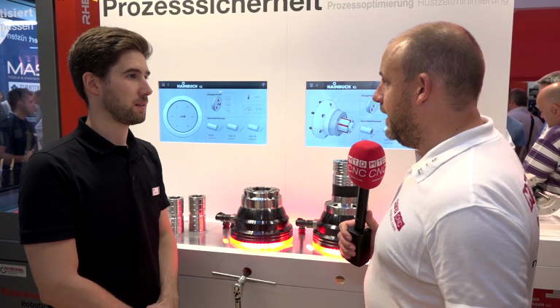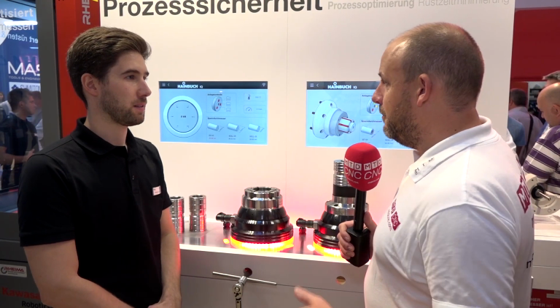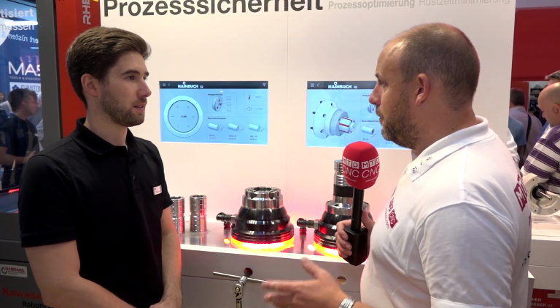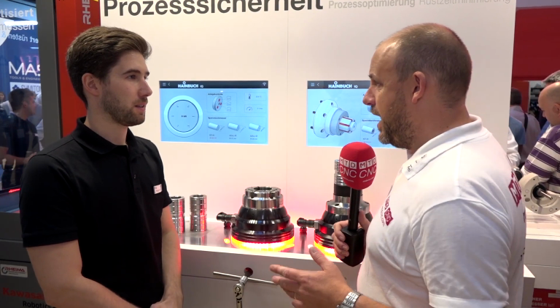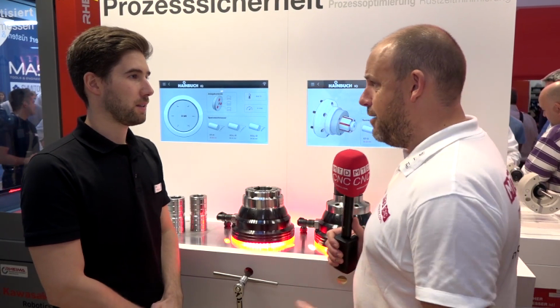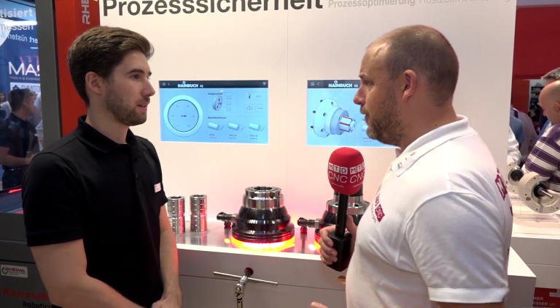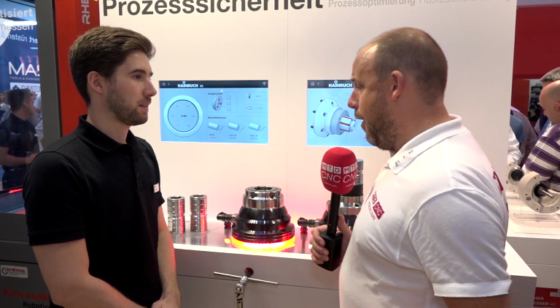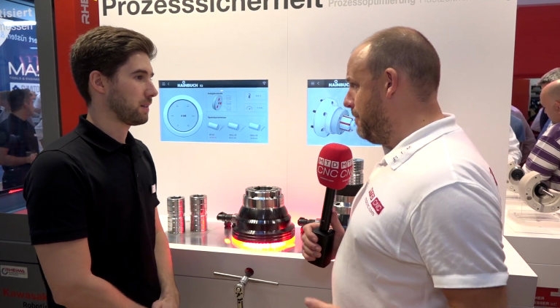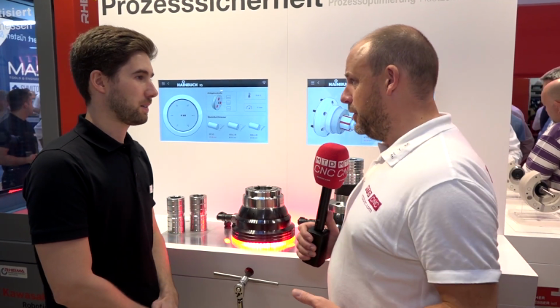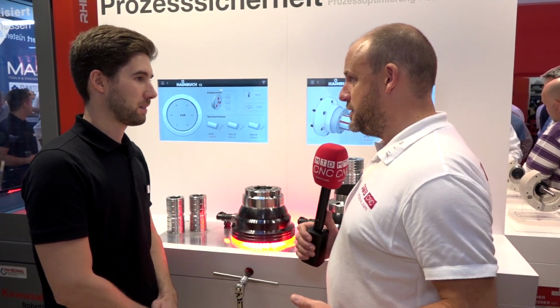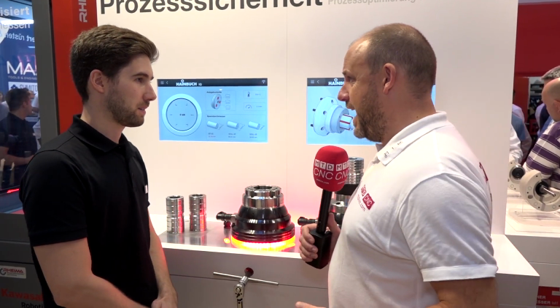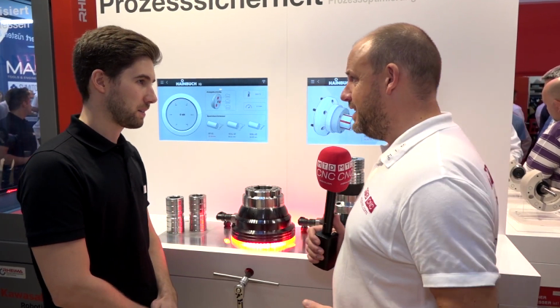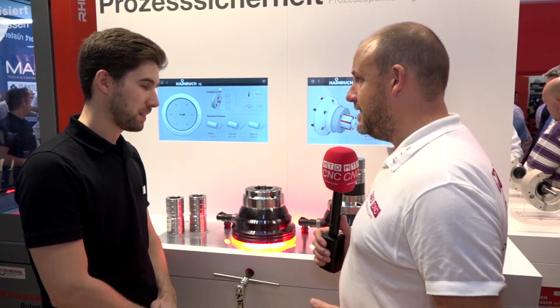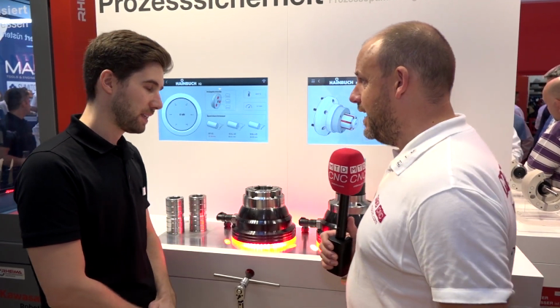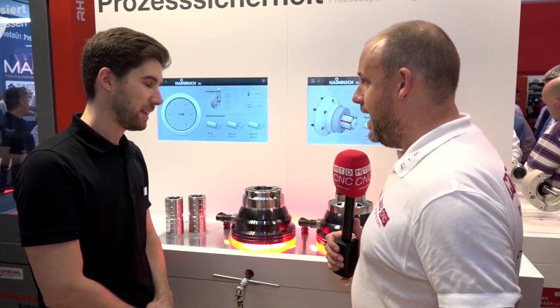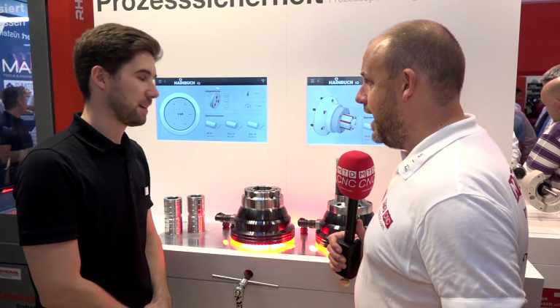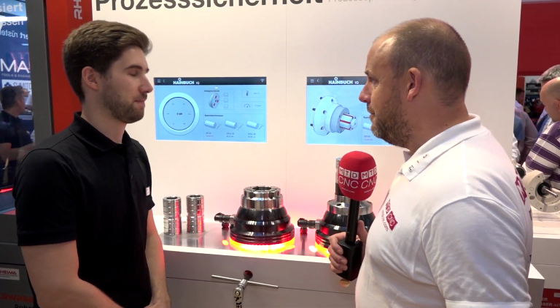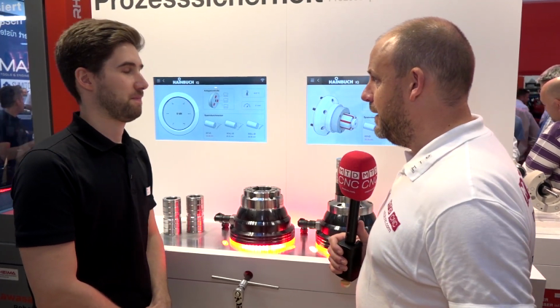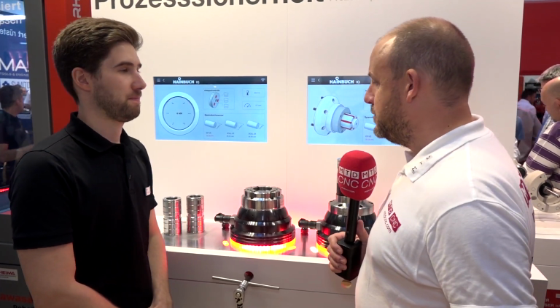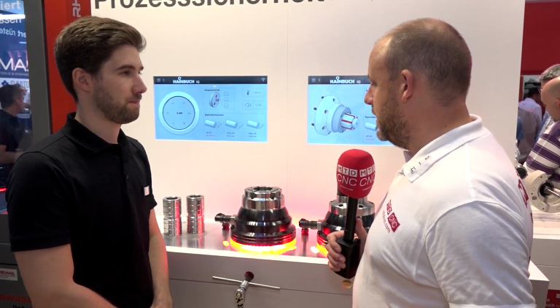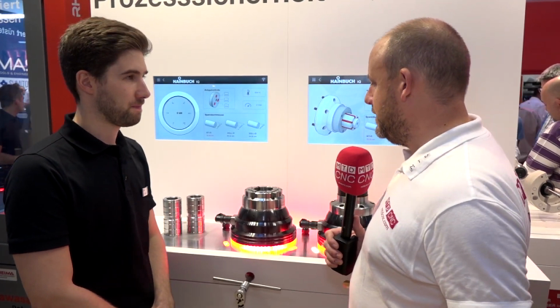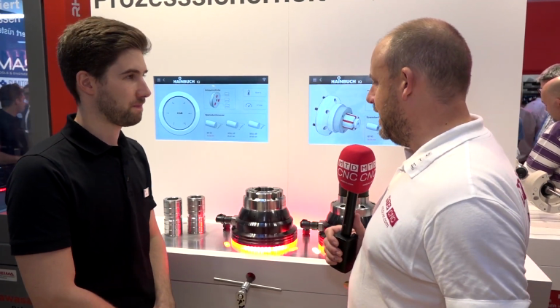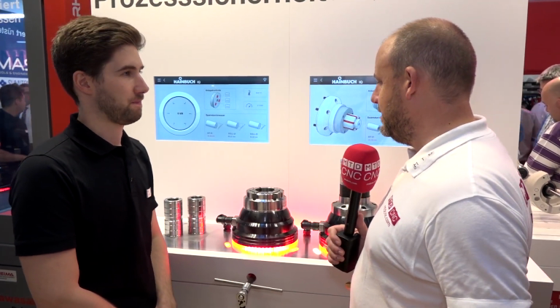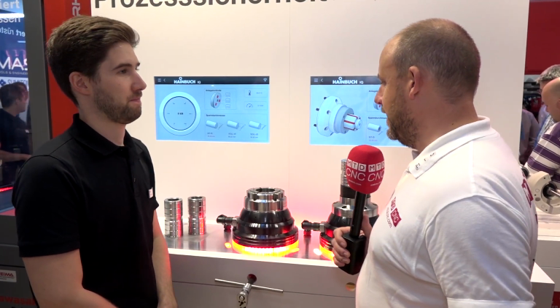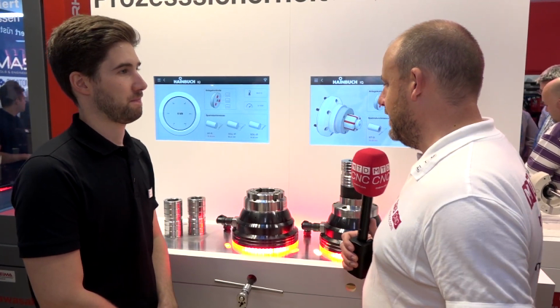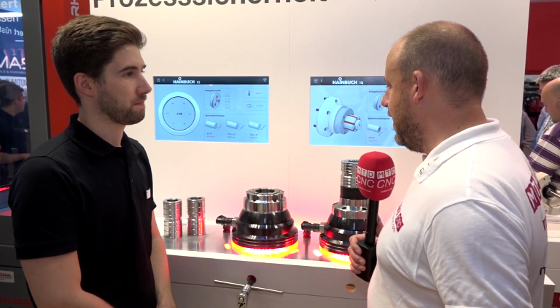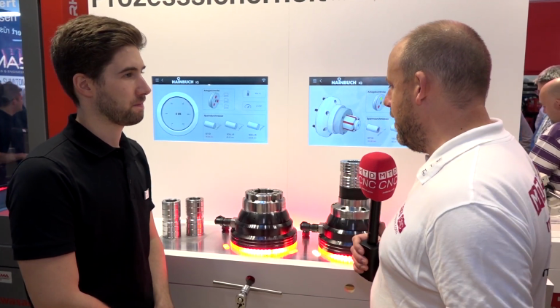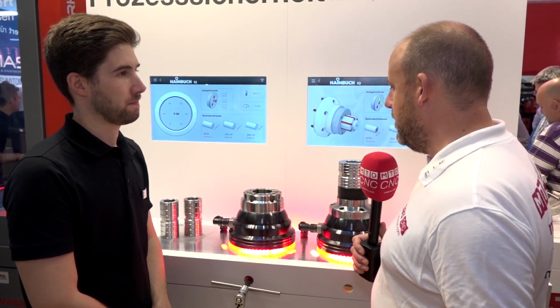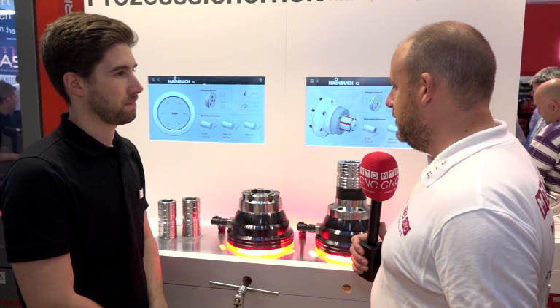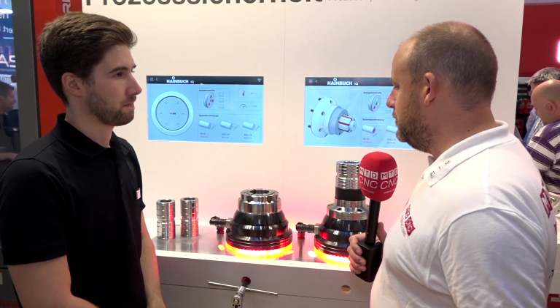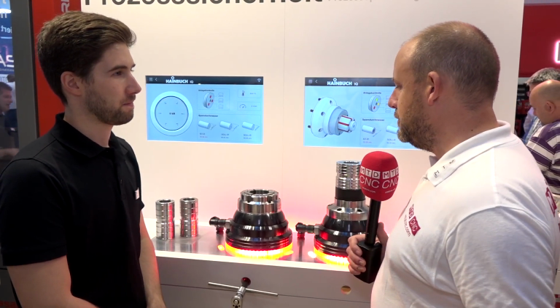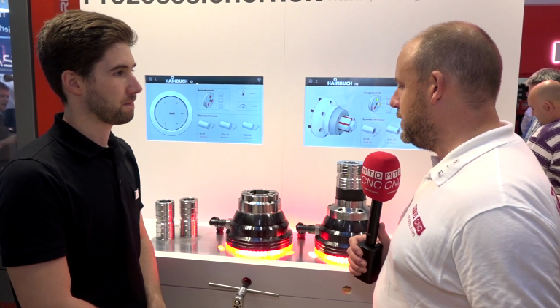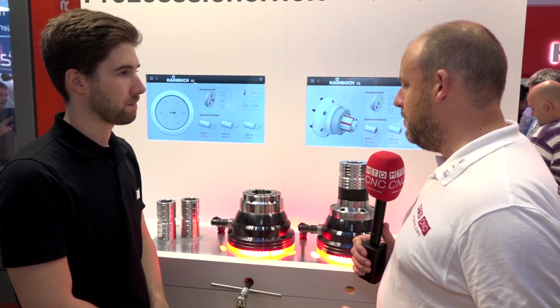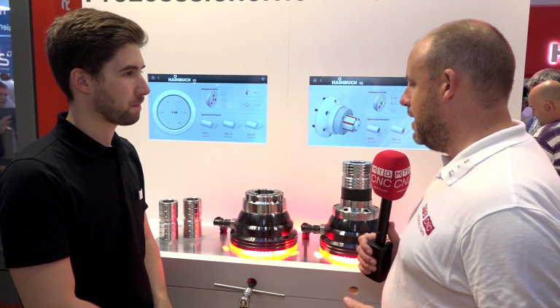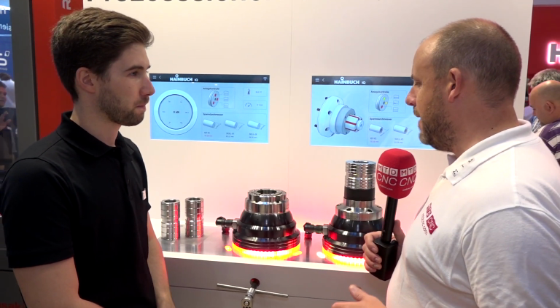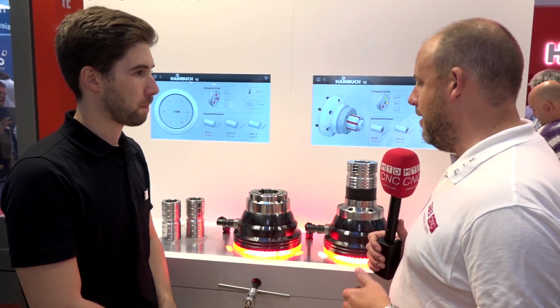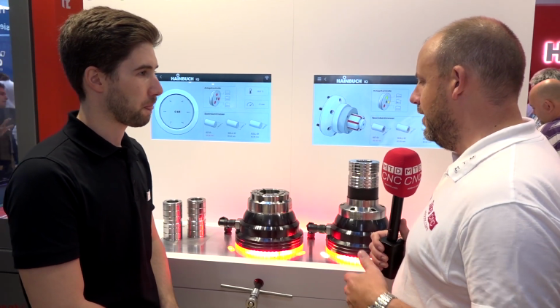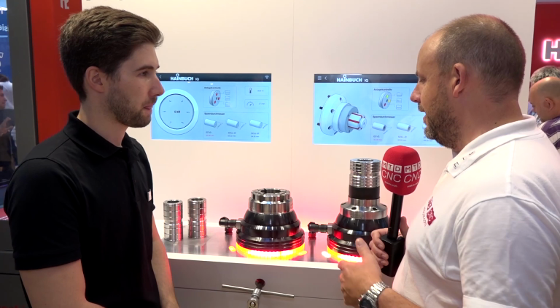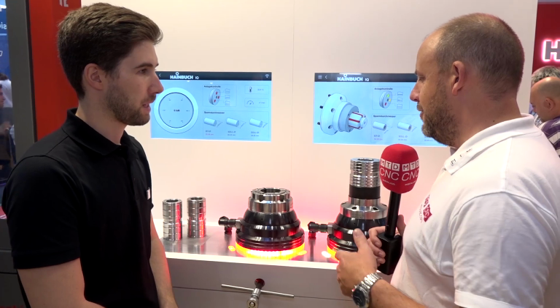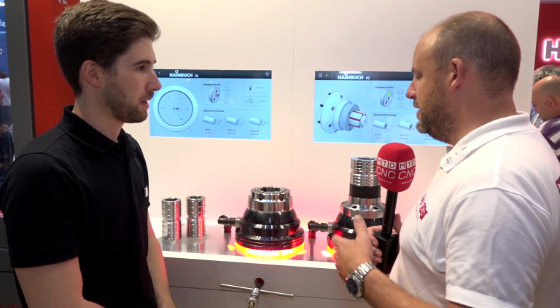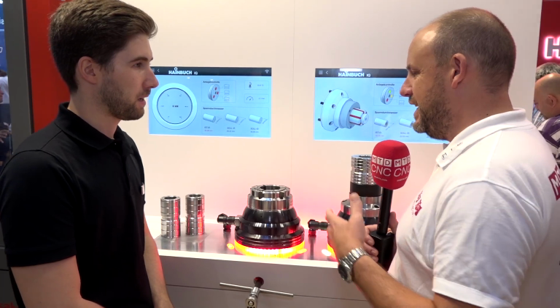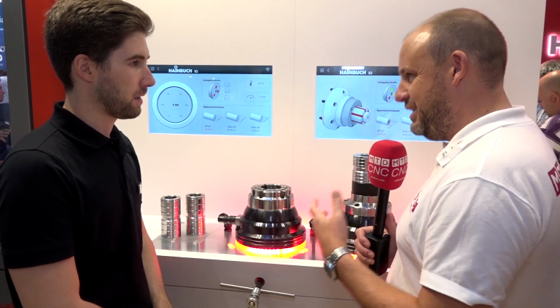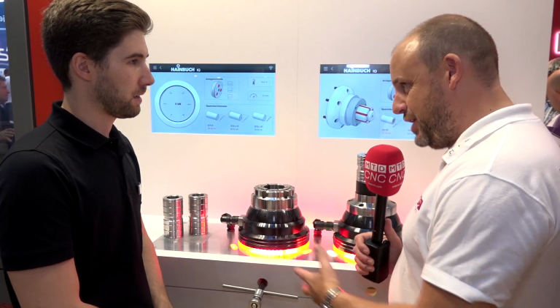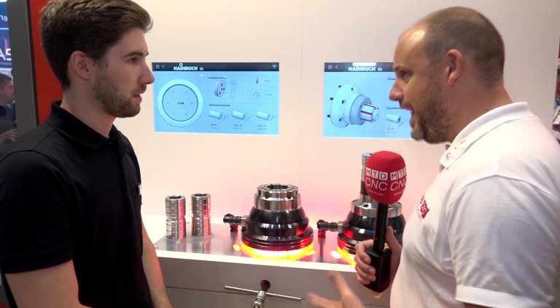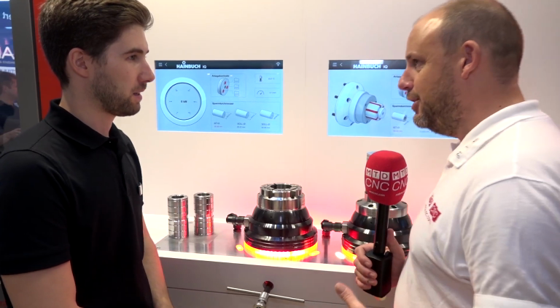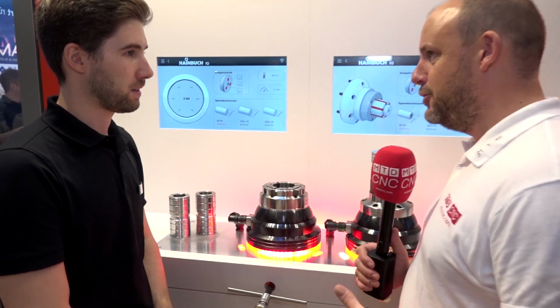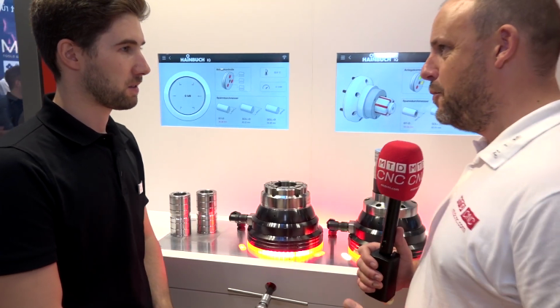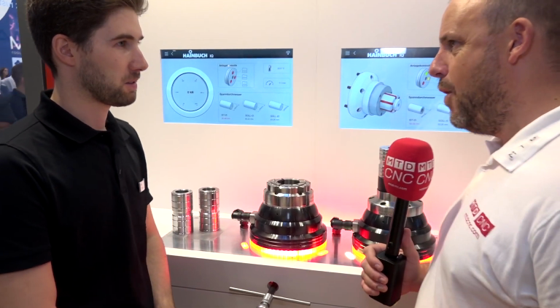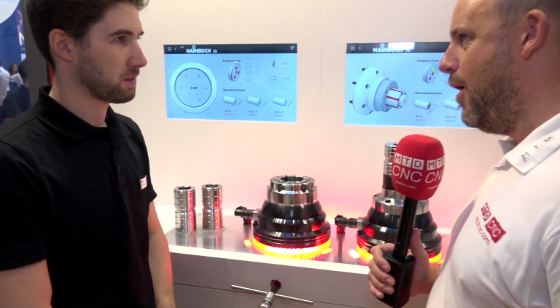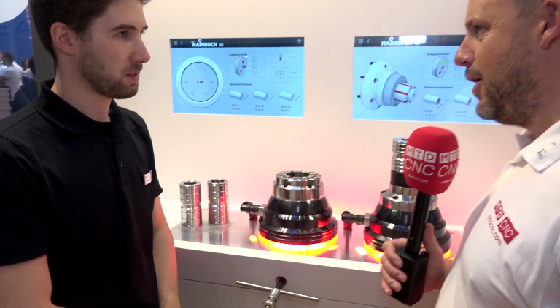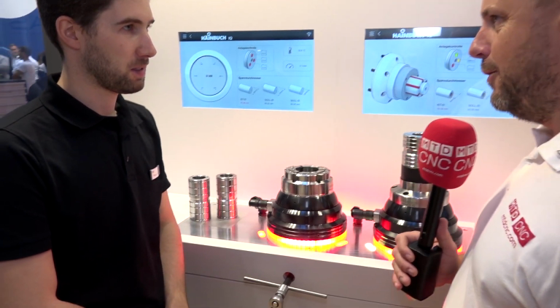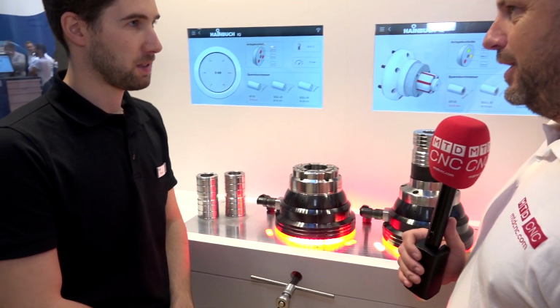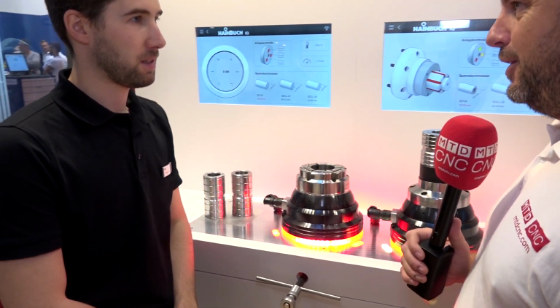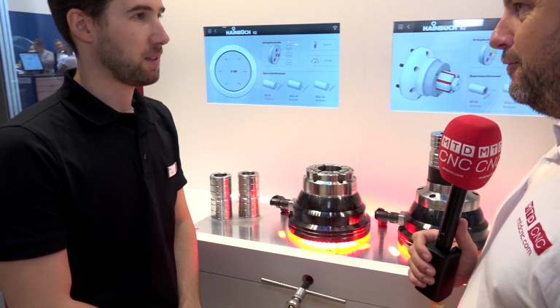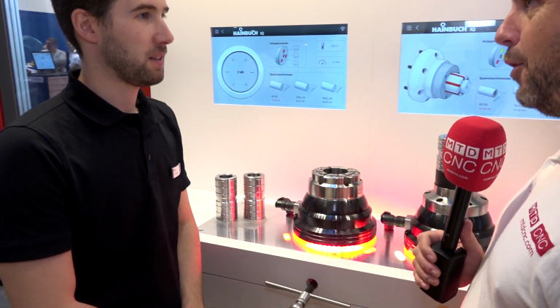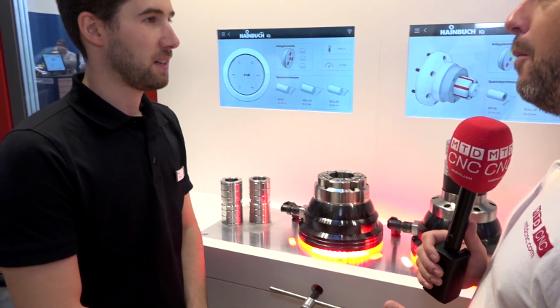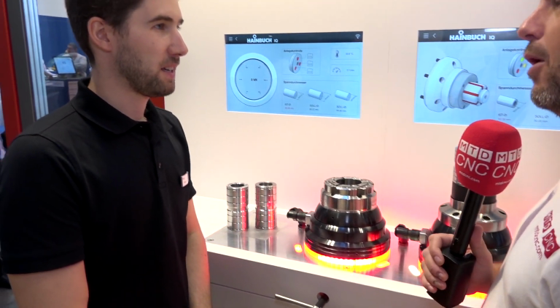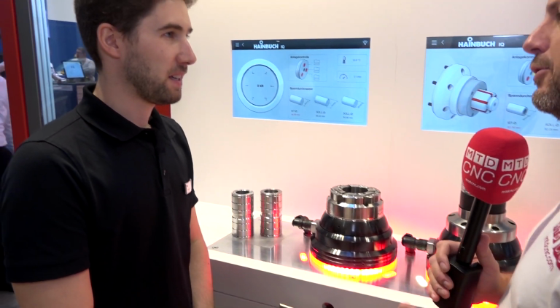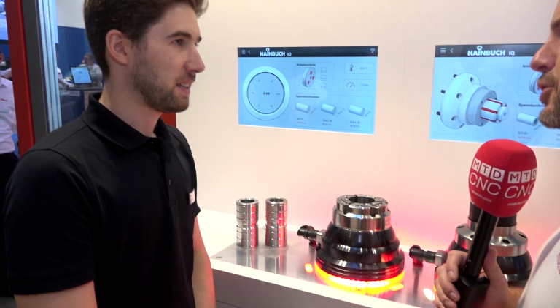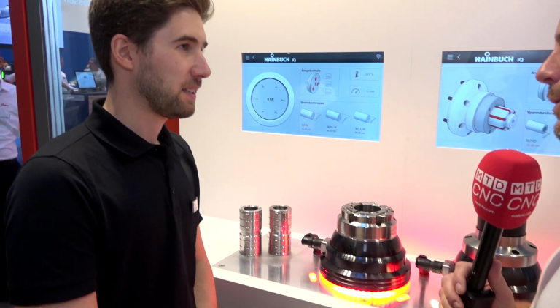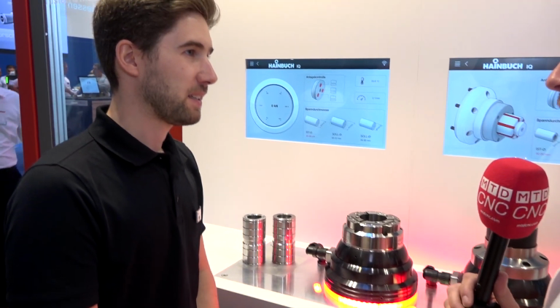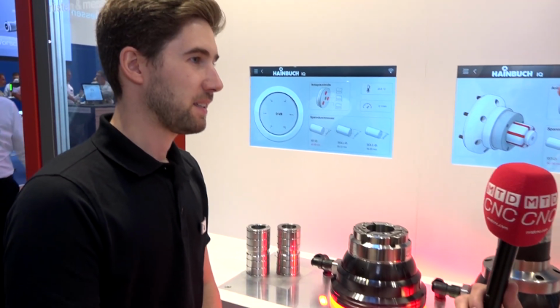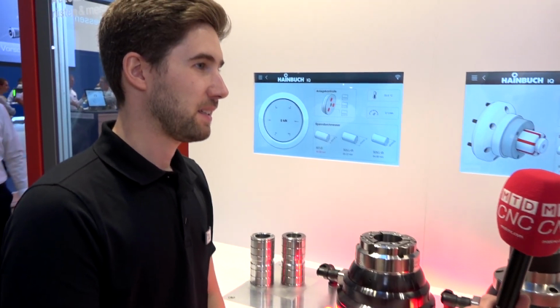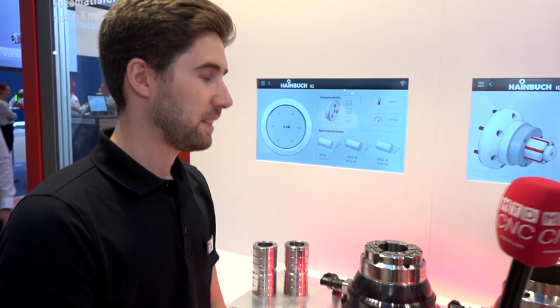Philippe, we're here on the Heinbruch stand at AMB 2018. I want you to tell me about this intelligent workholding you've got. What are you showing off here?